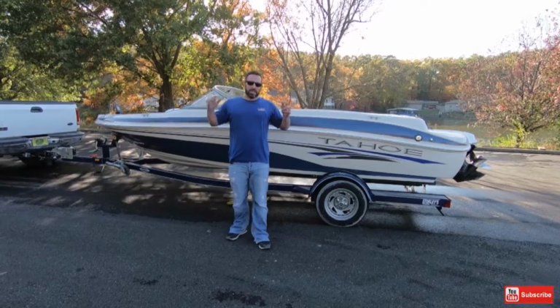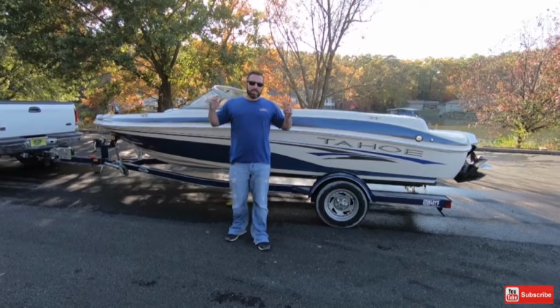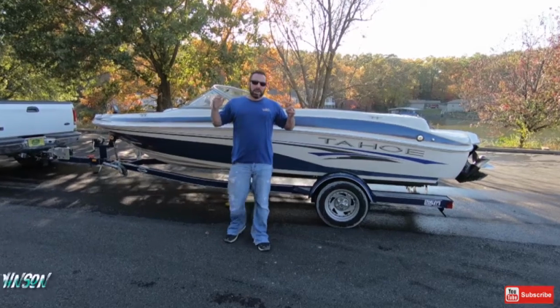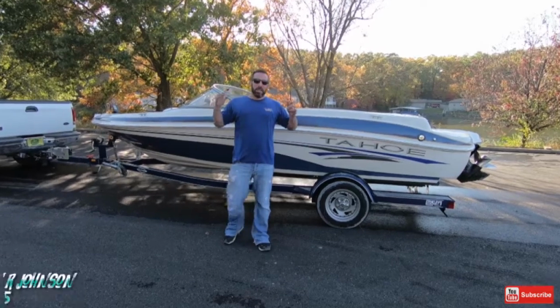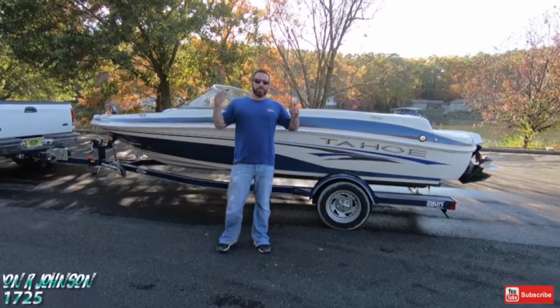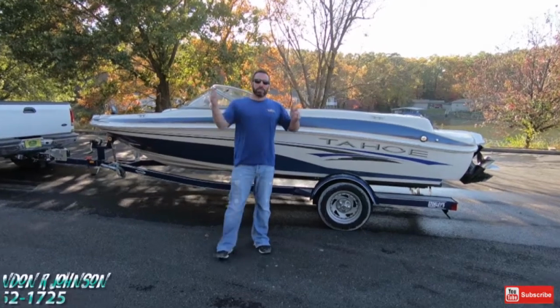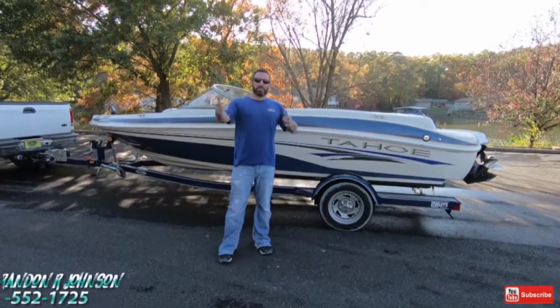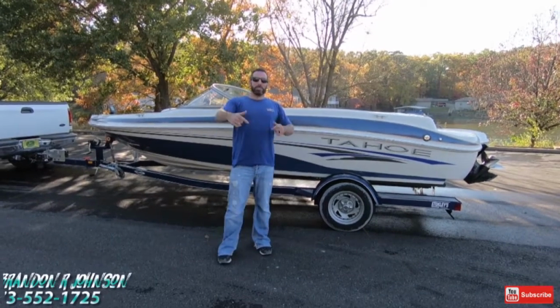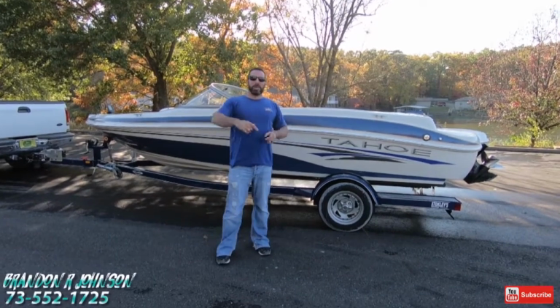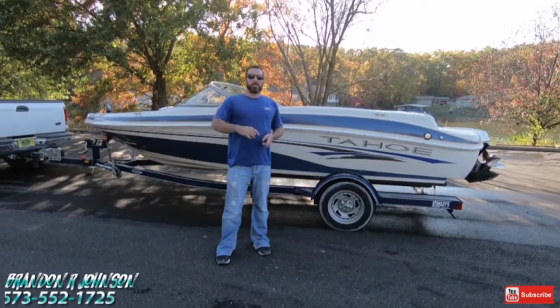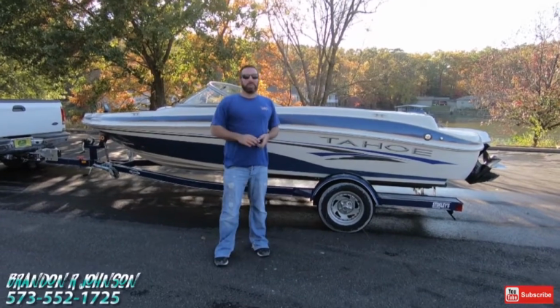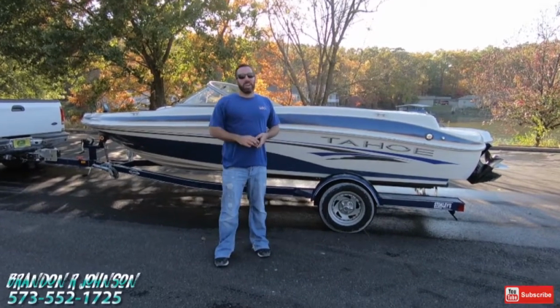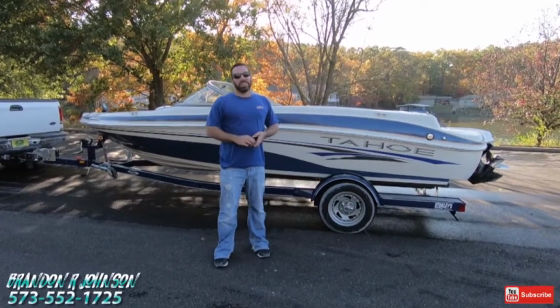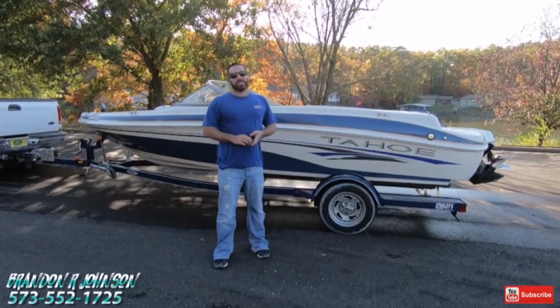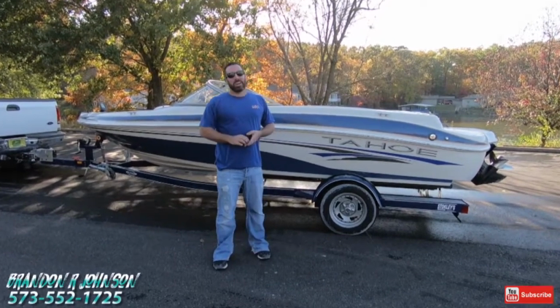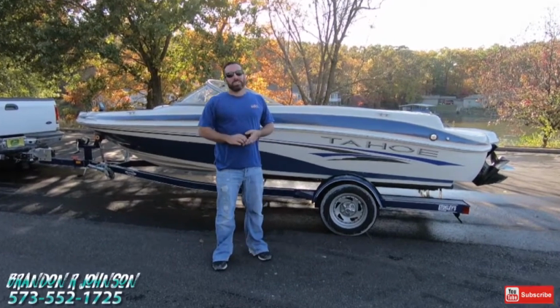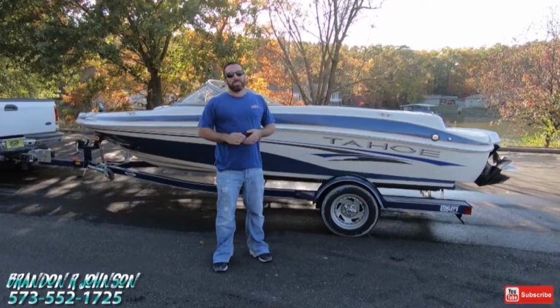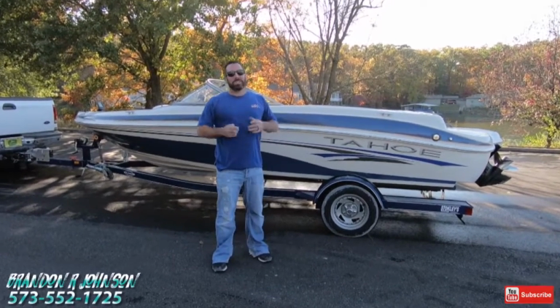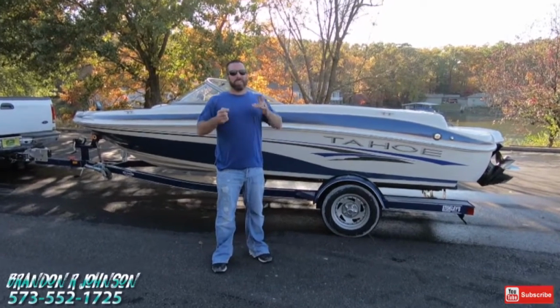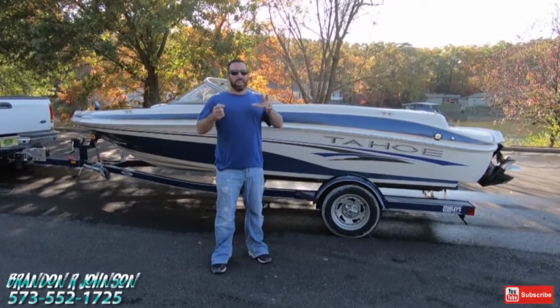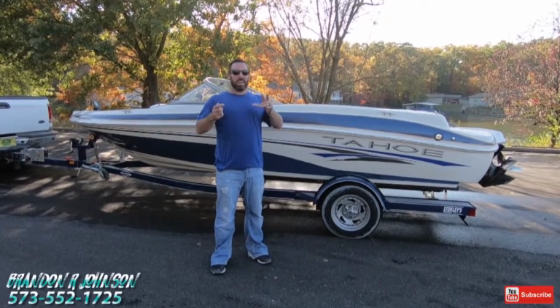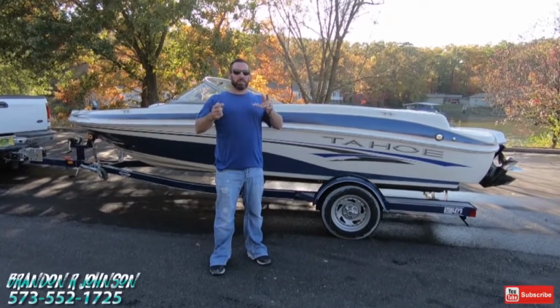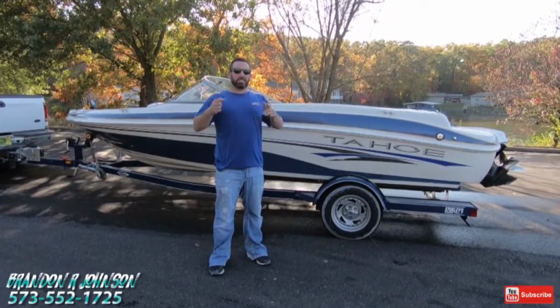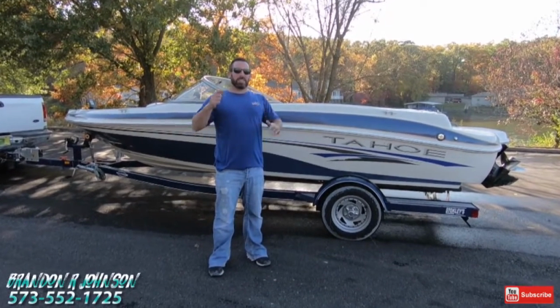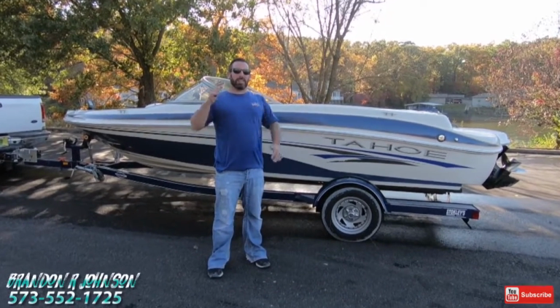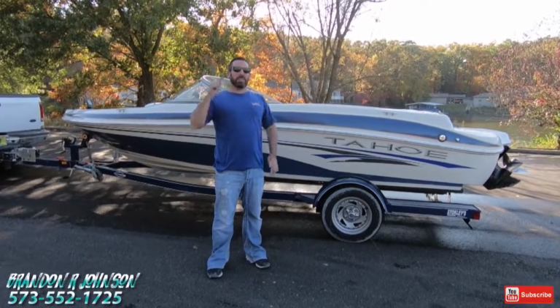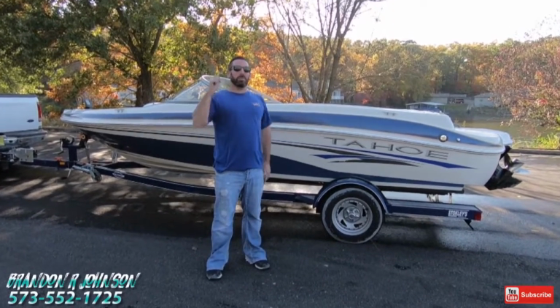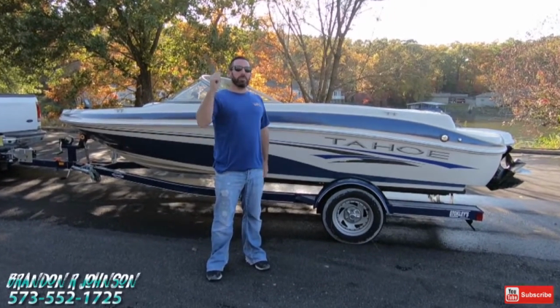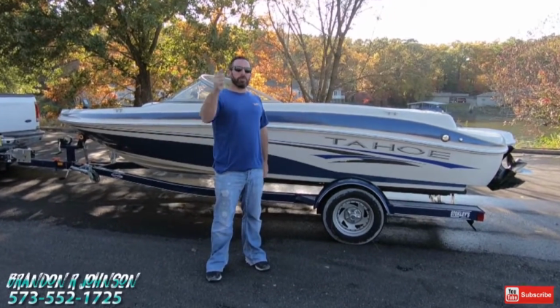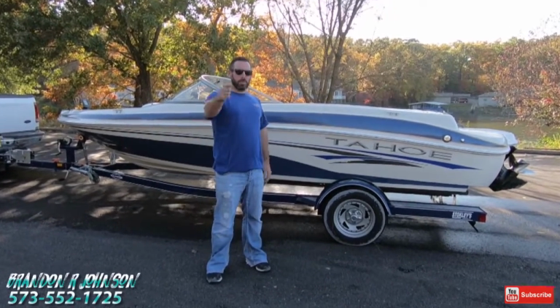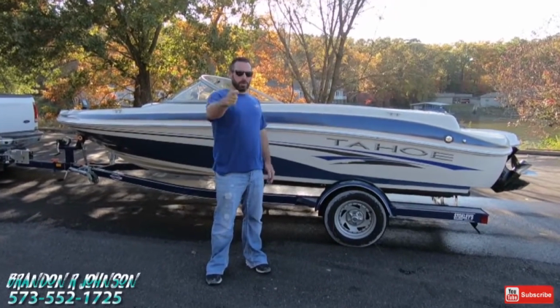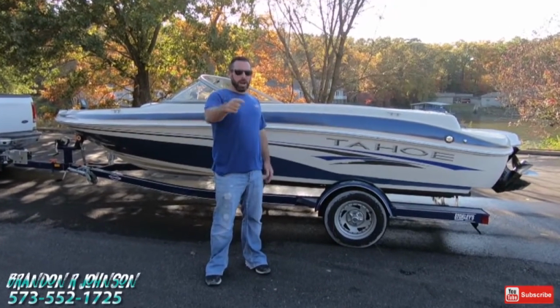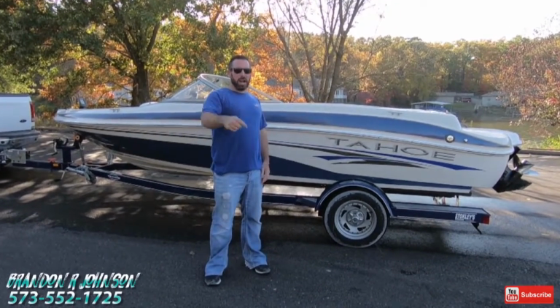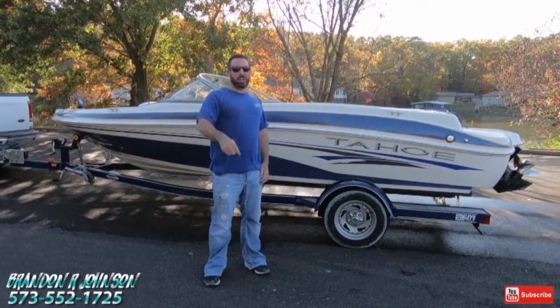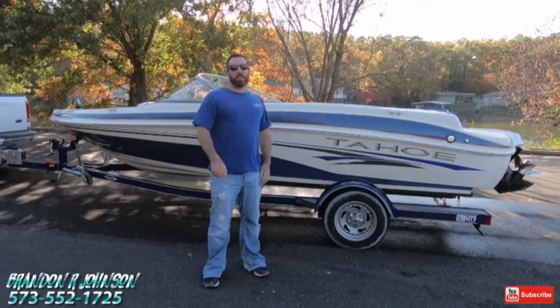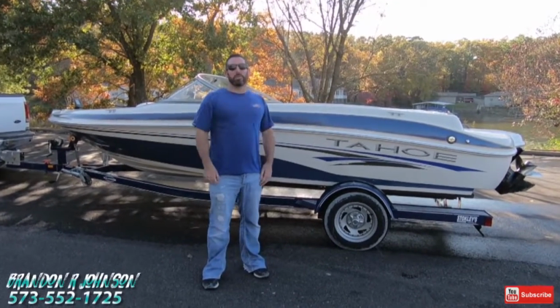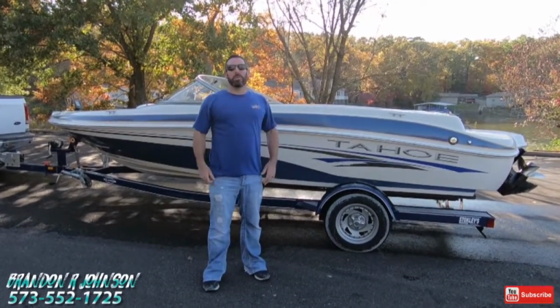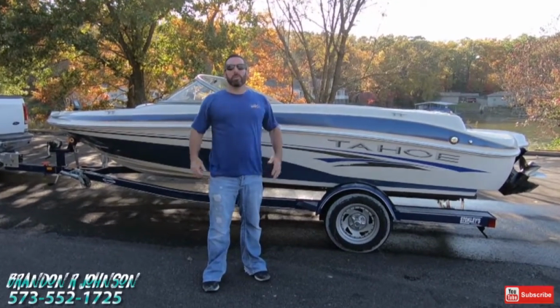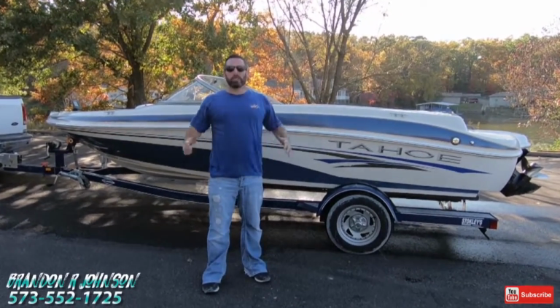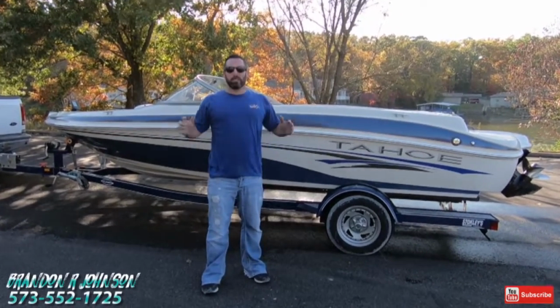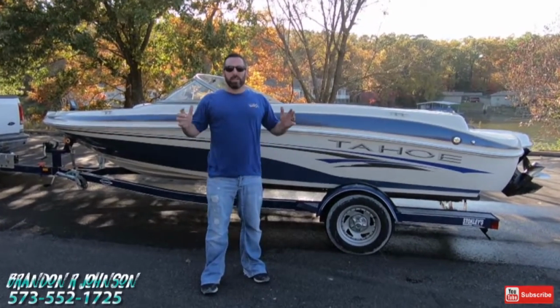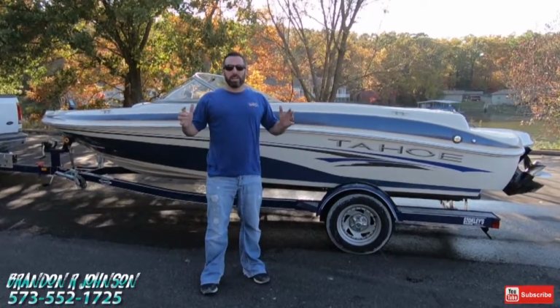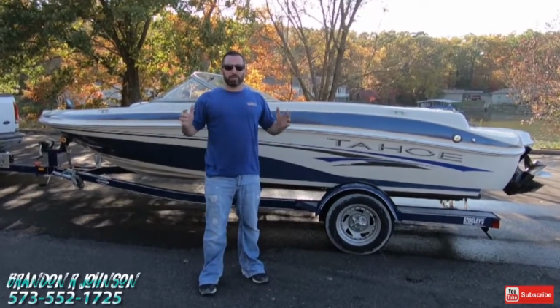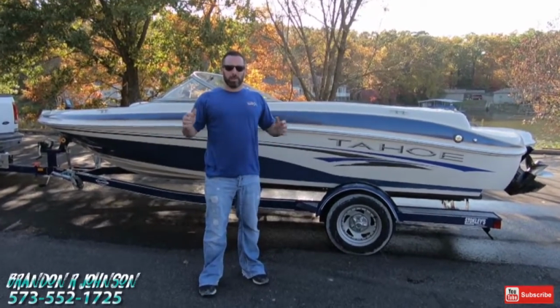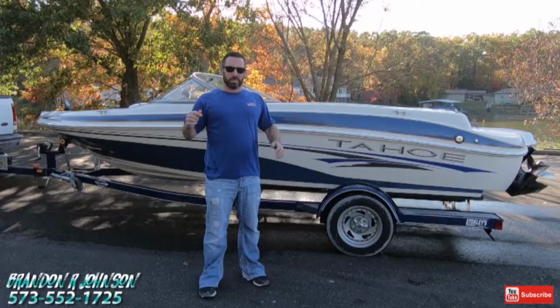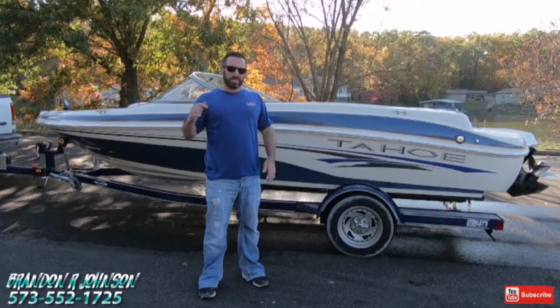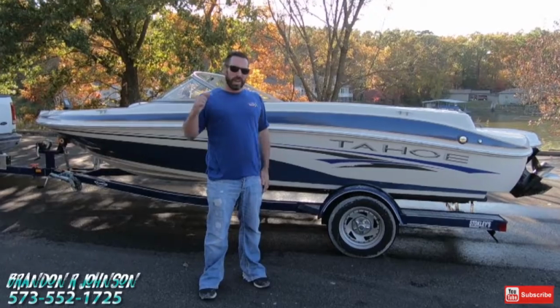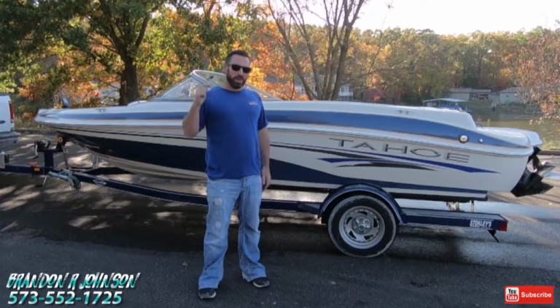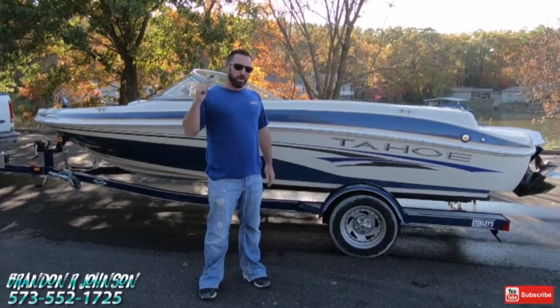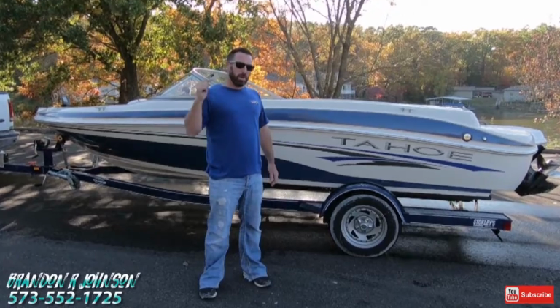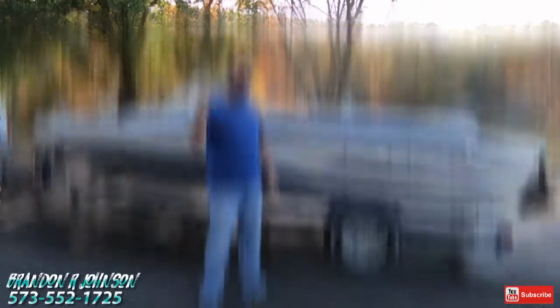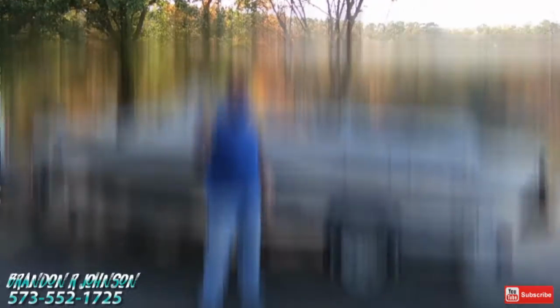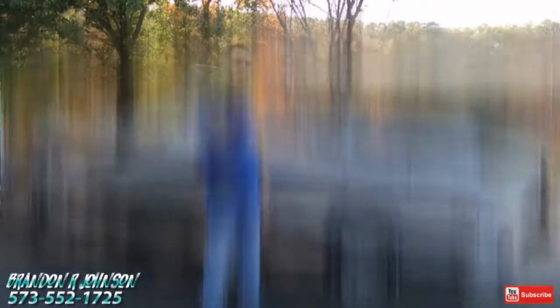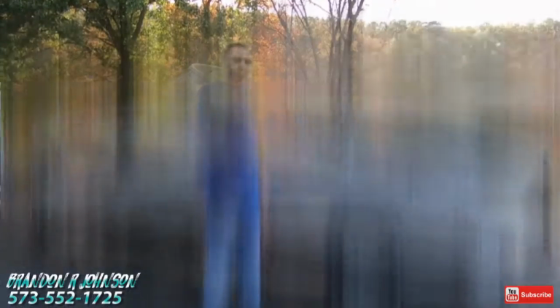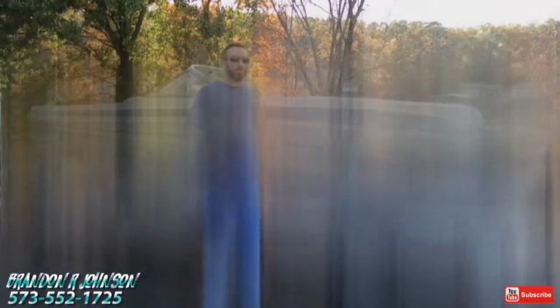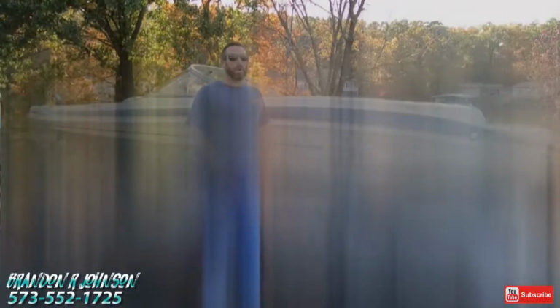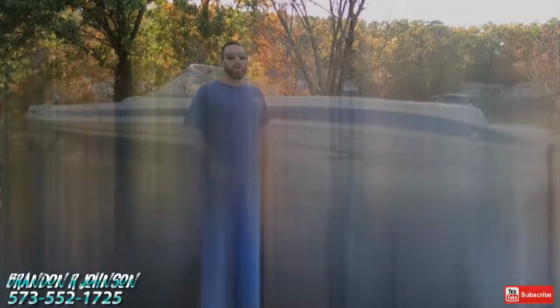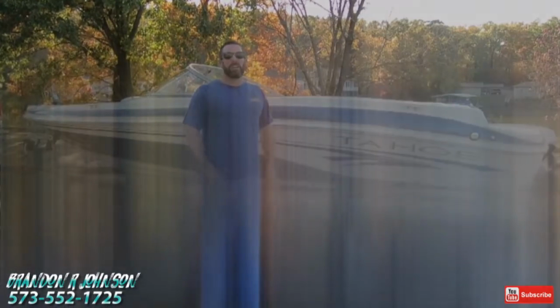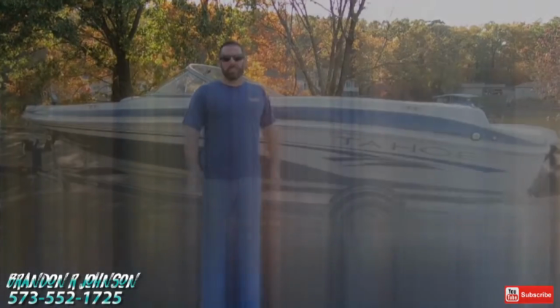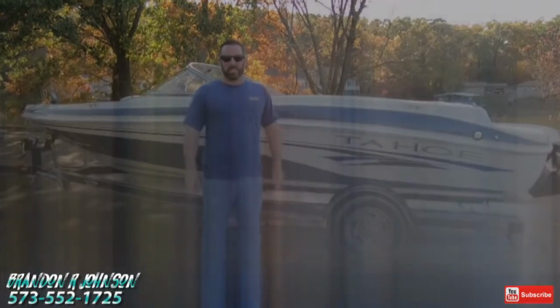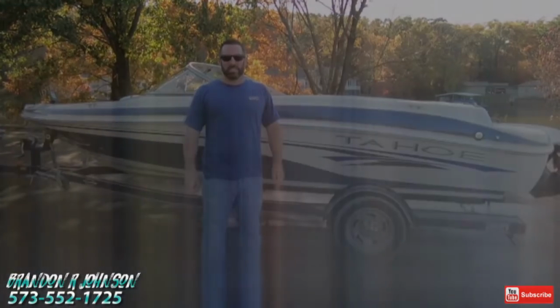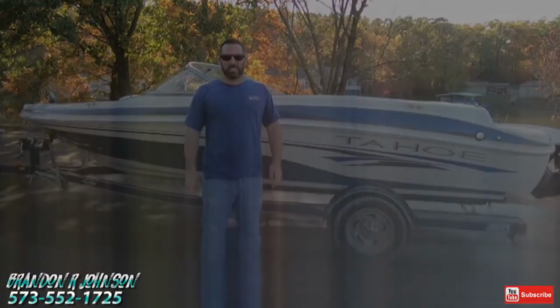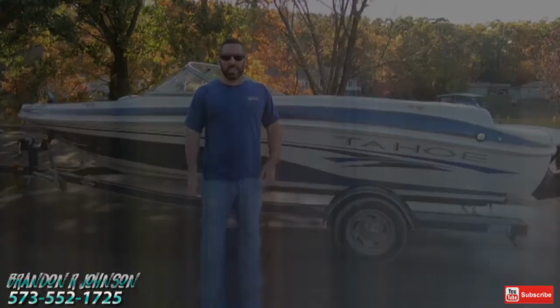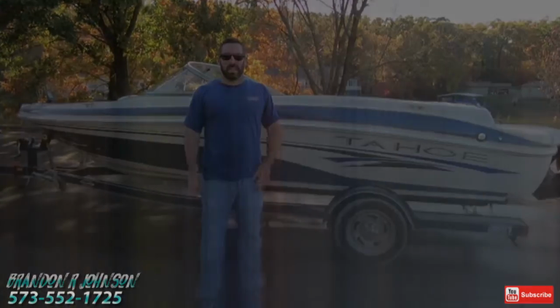Hi folks, it's me Brandon Johnson. Today I'm going to take you for a ride on a beautiful 2004 Tahoe Q4 fishing ski.